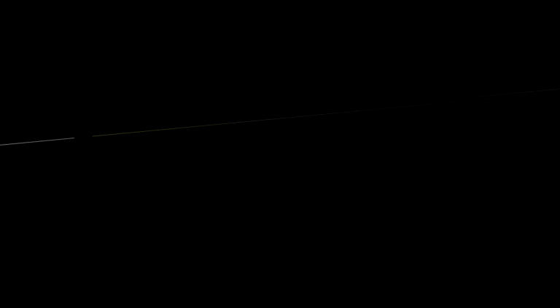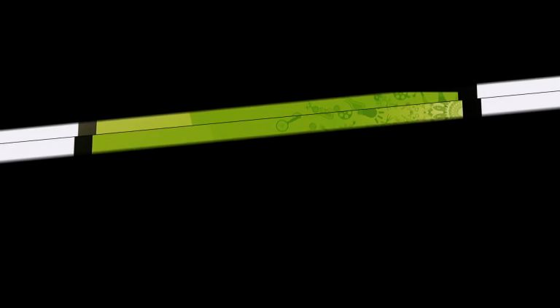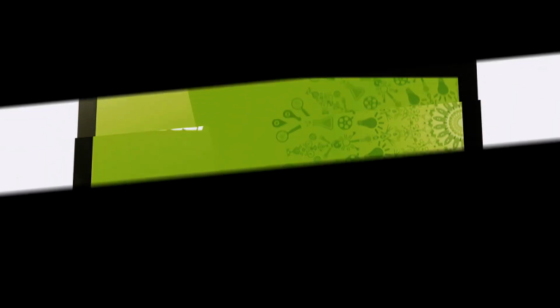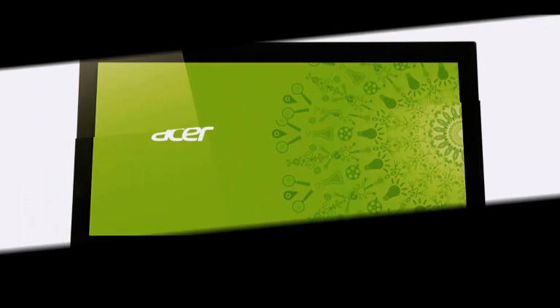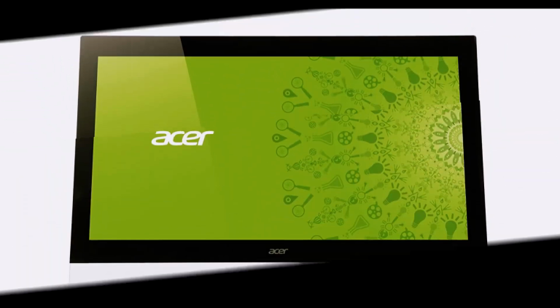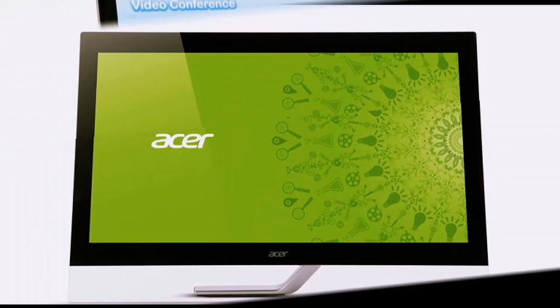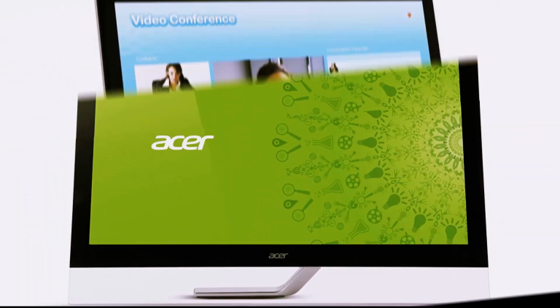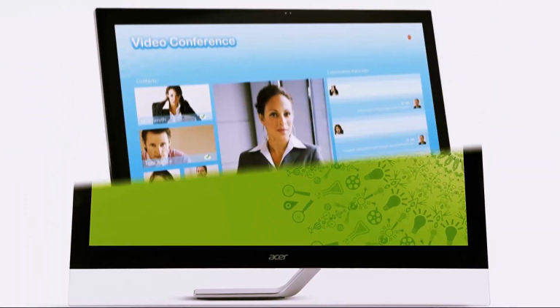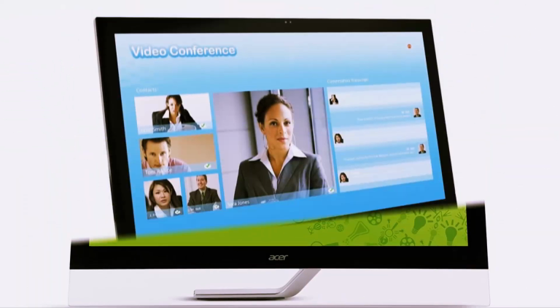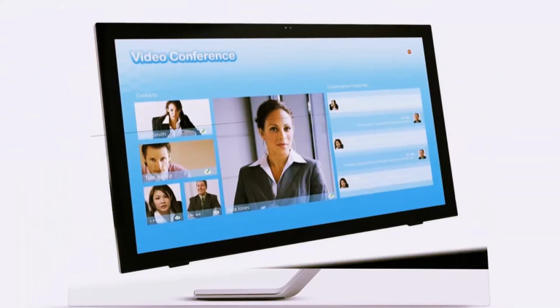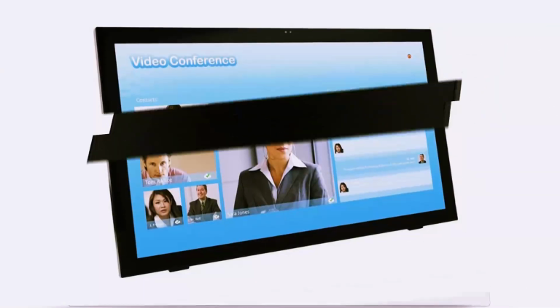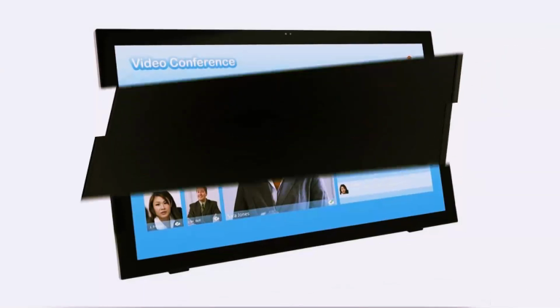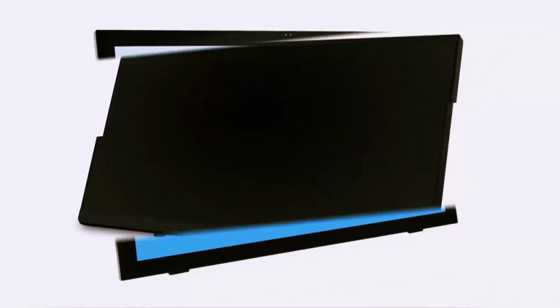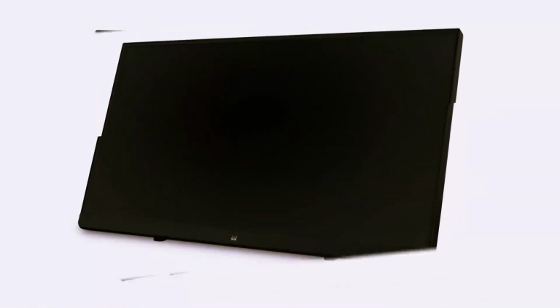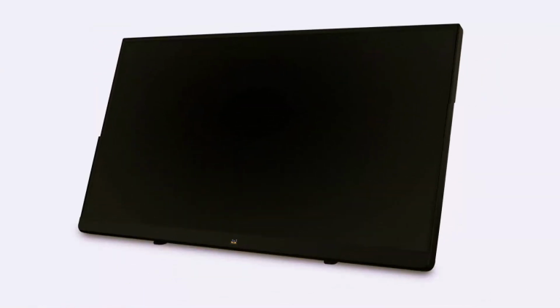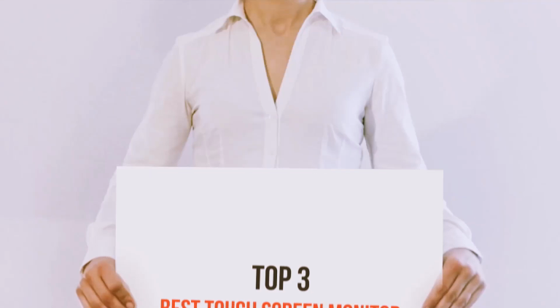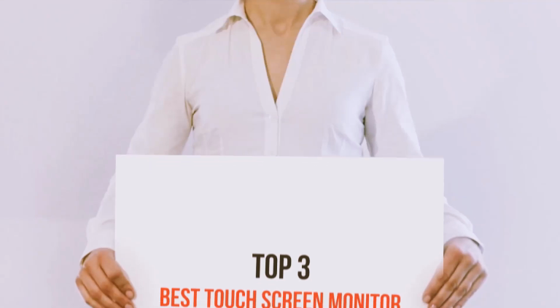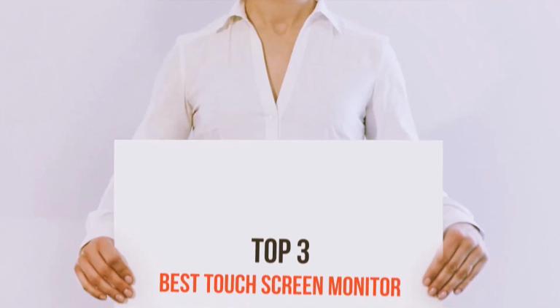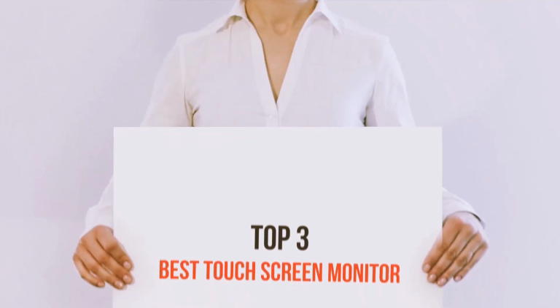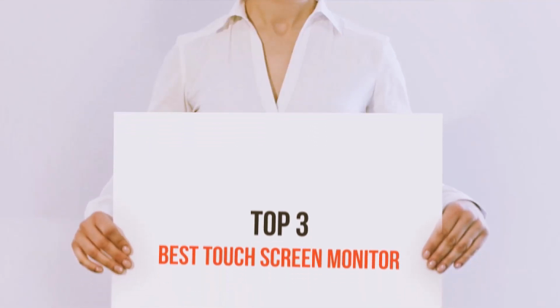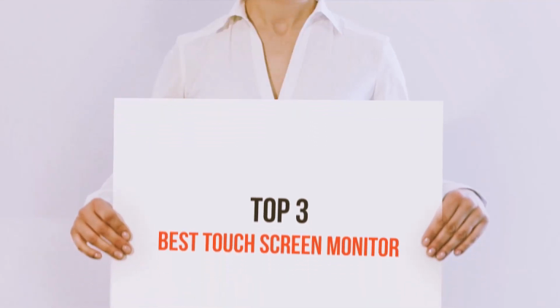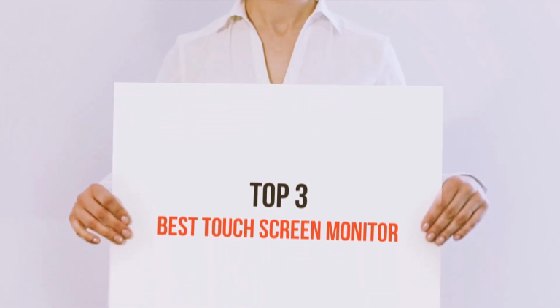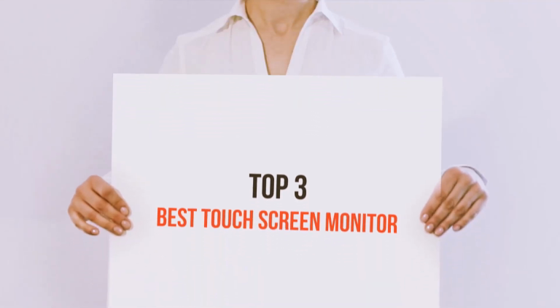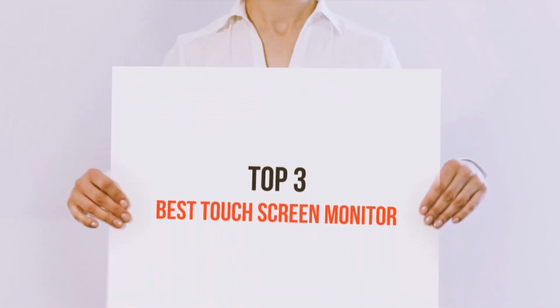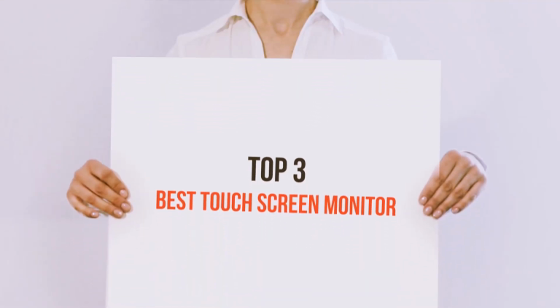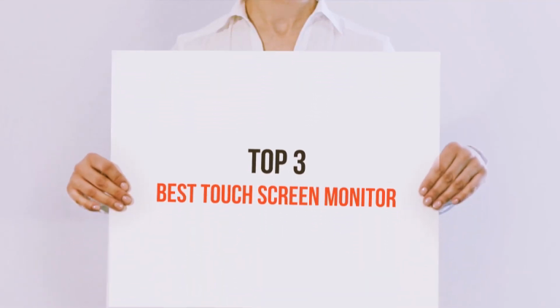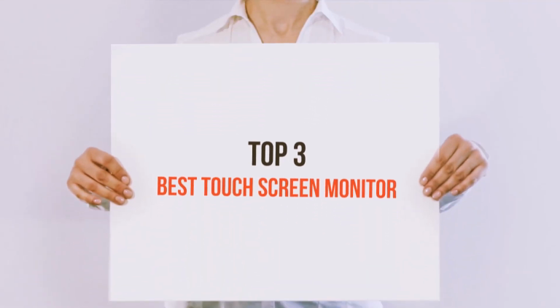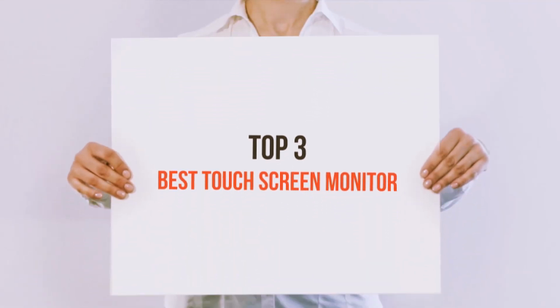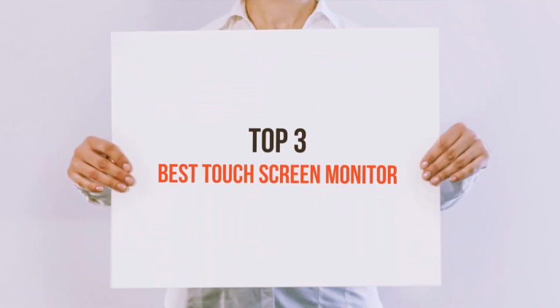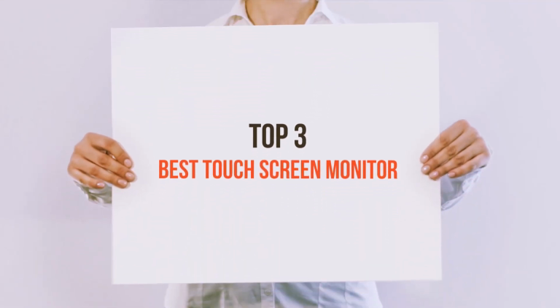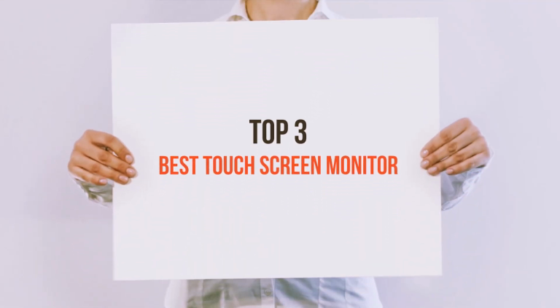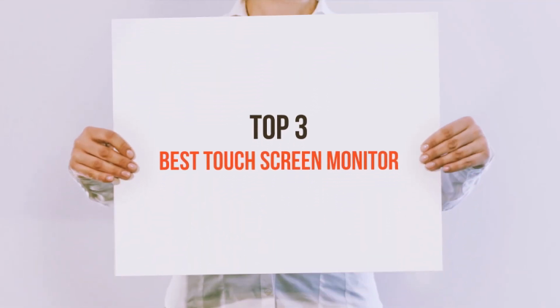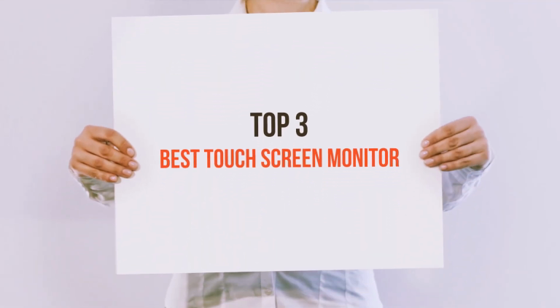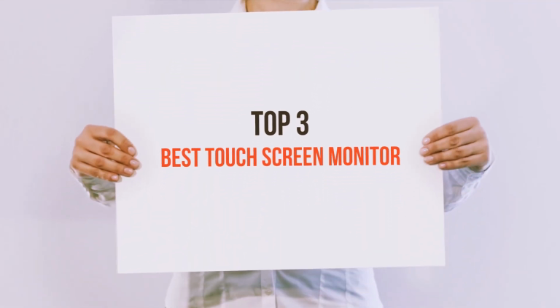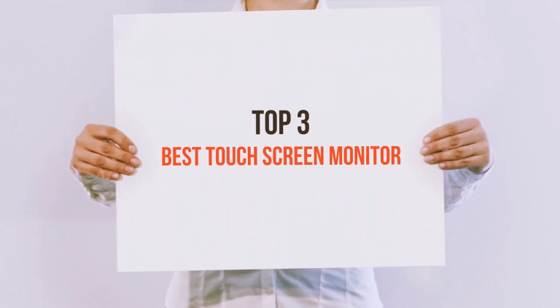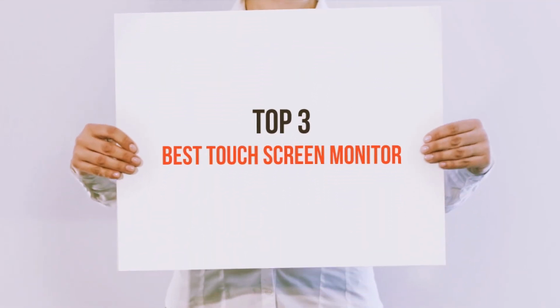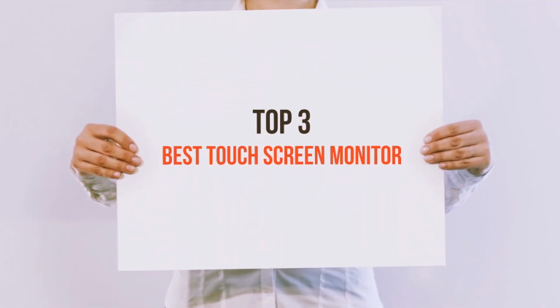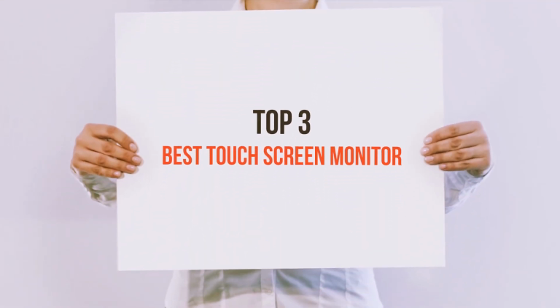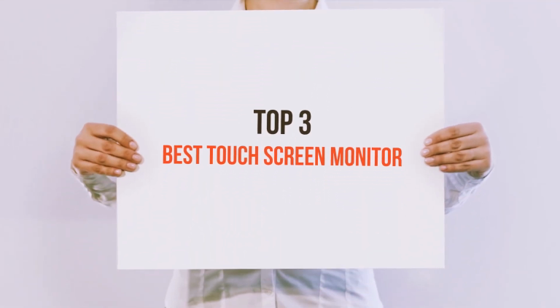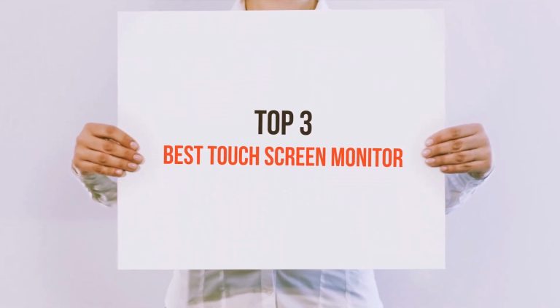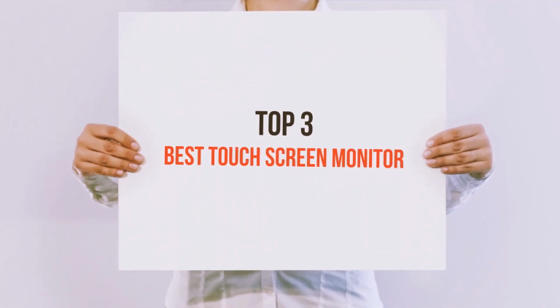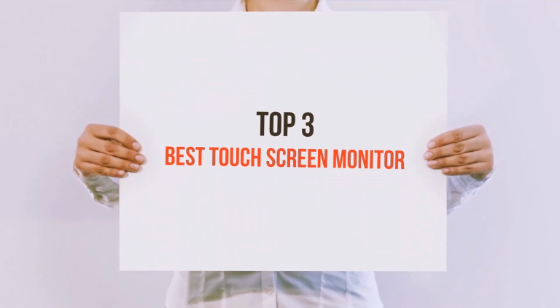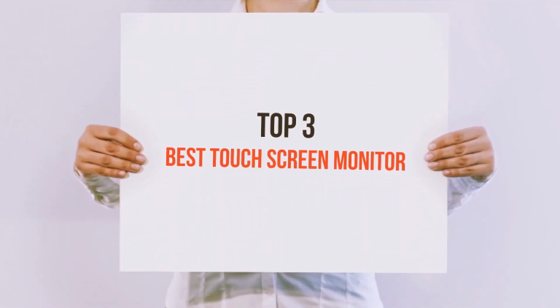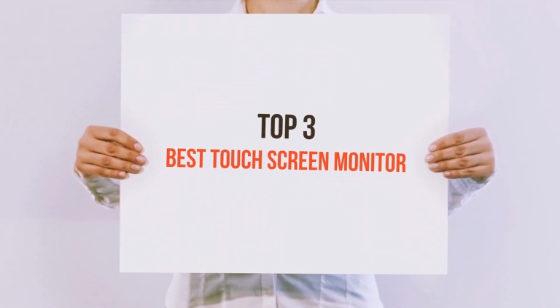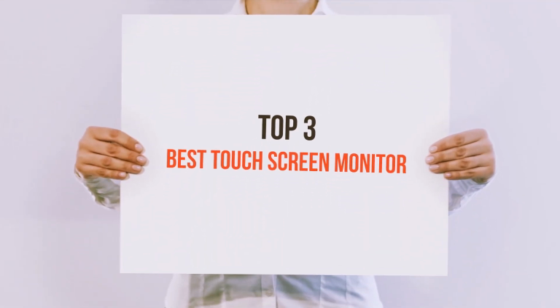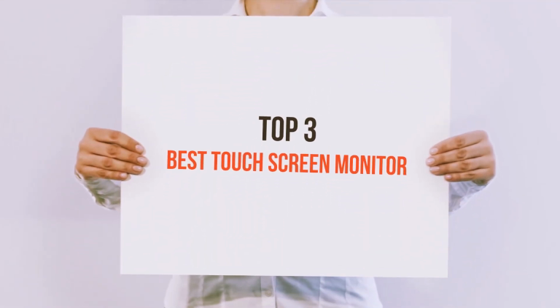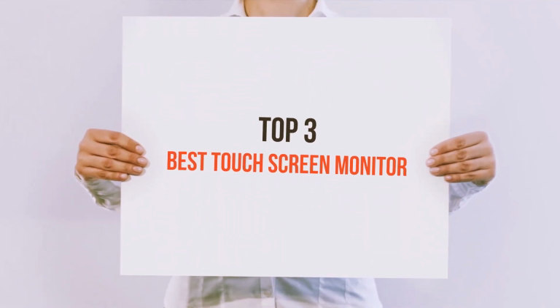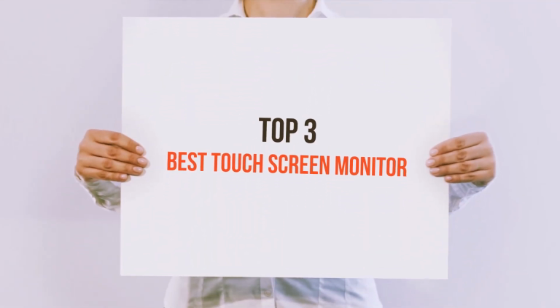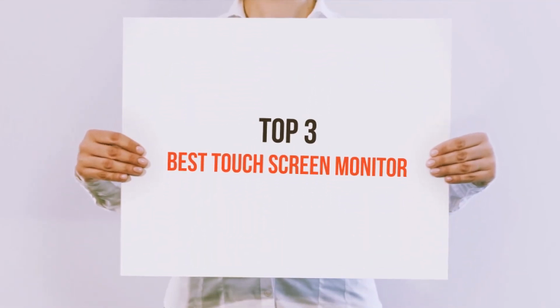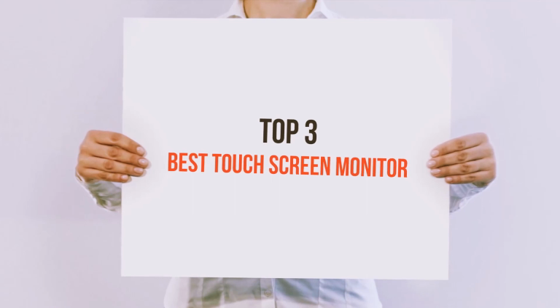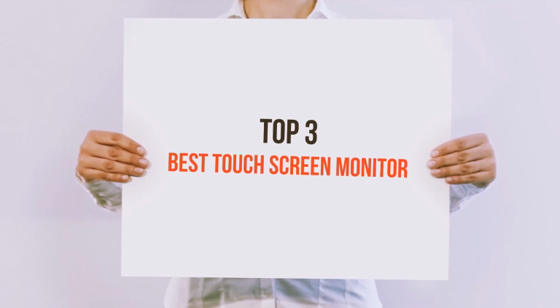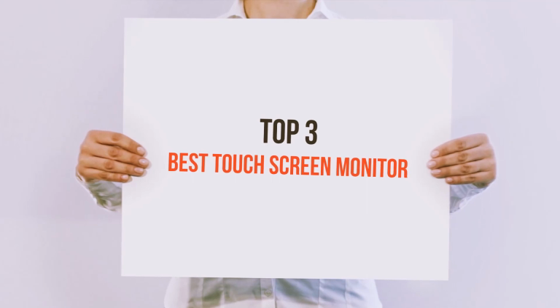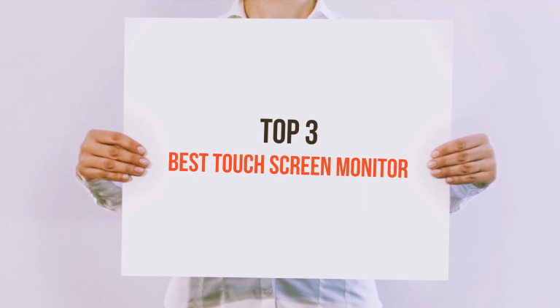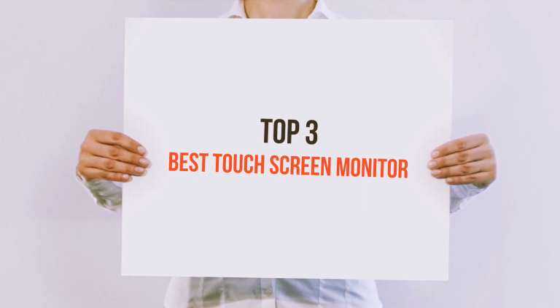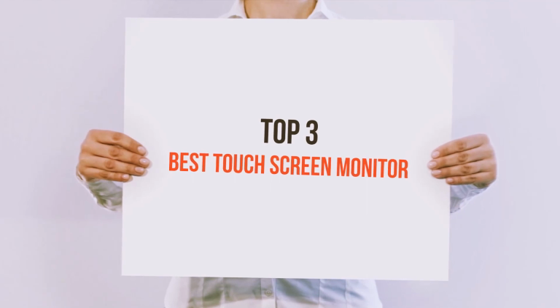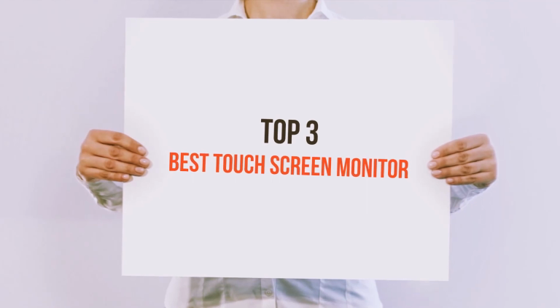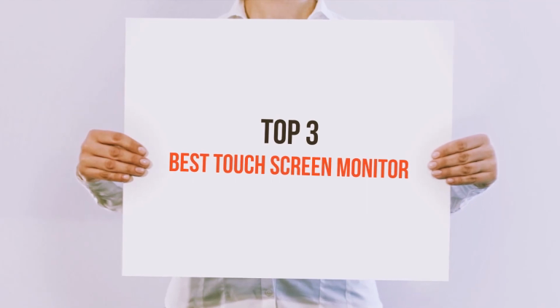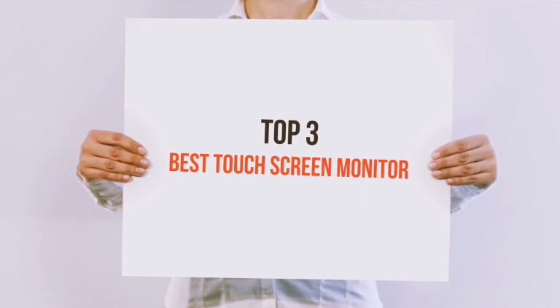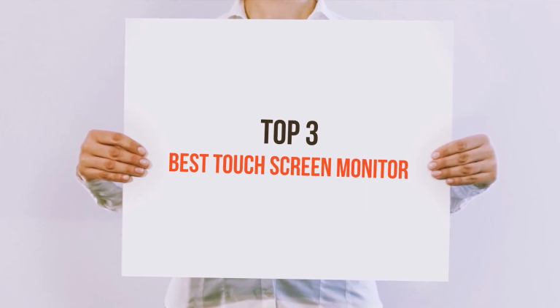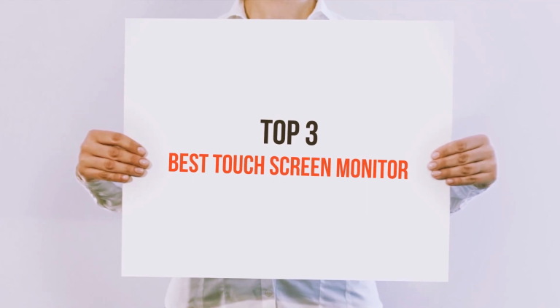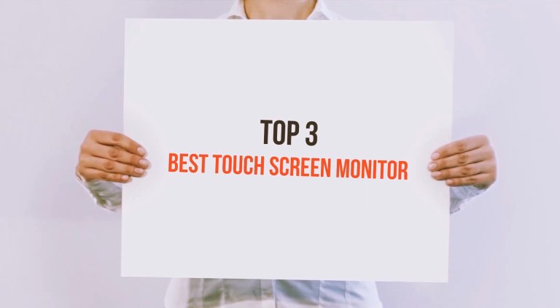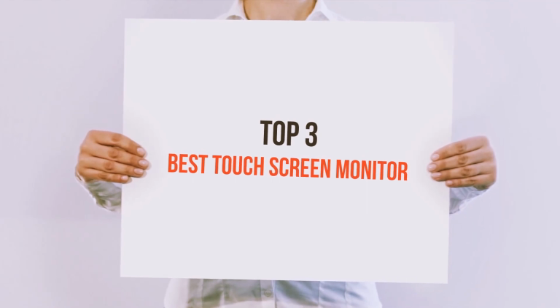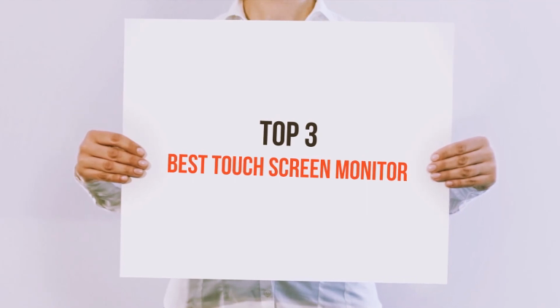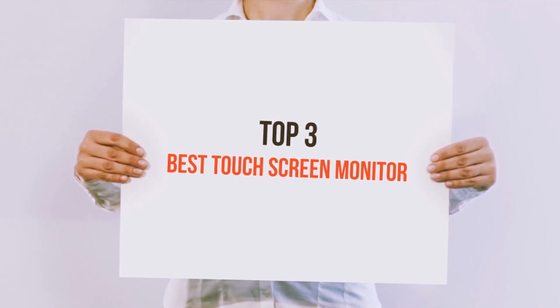Hello guys, welcome back to my channel. Today I'm gonna talk about the Top 3 Best Touchscreen Monitors.